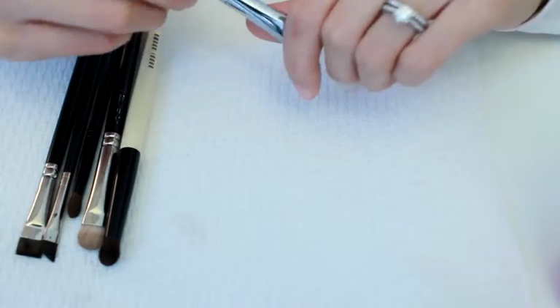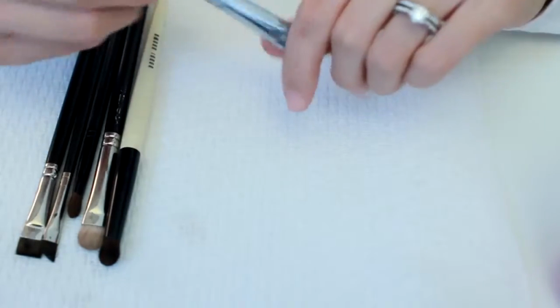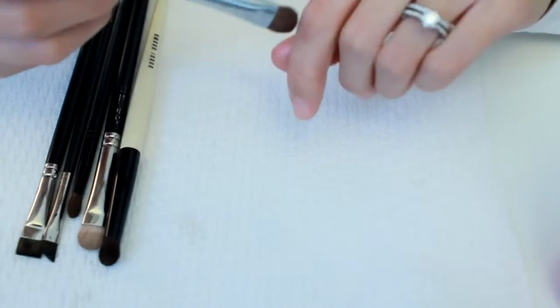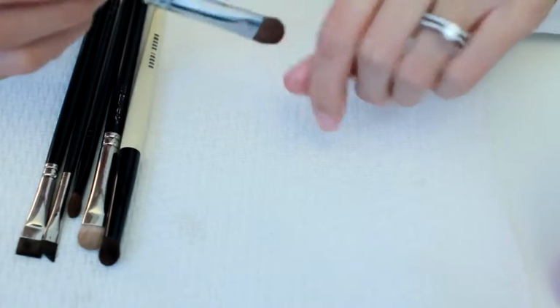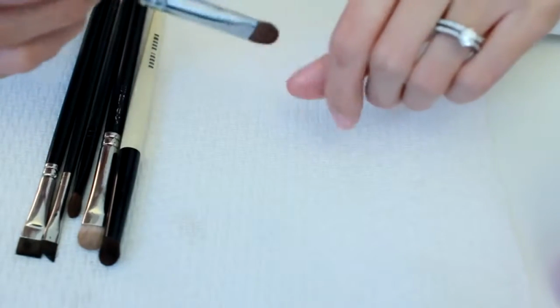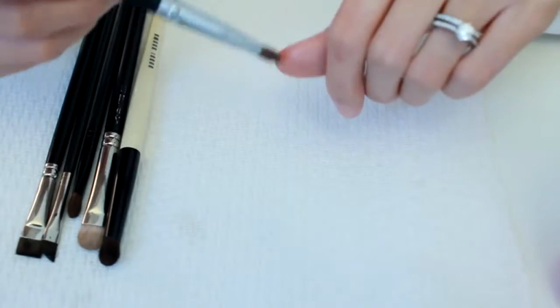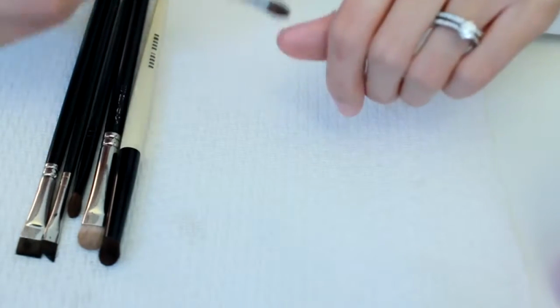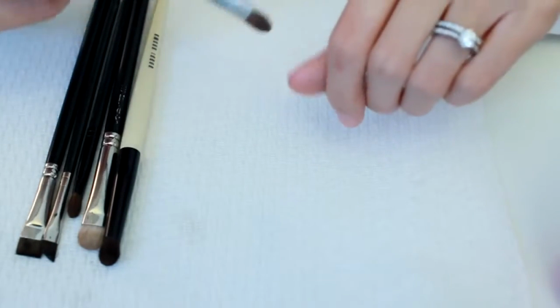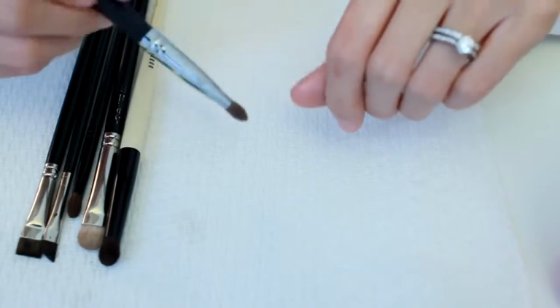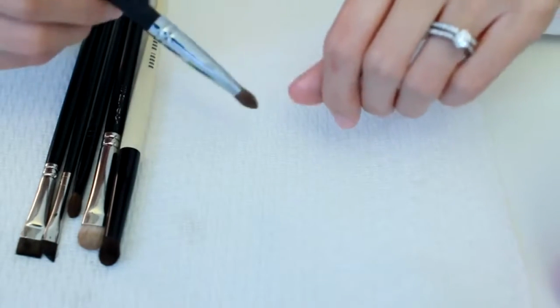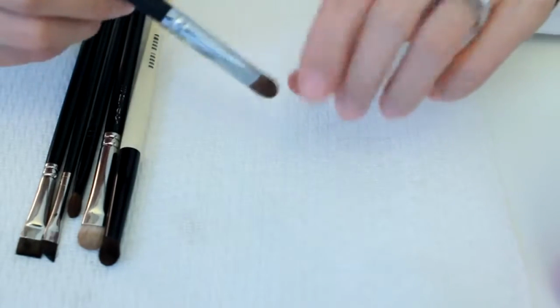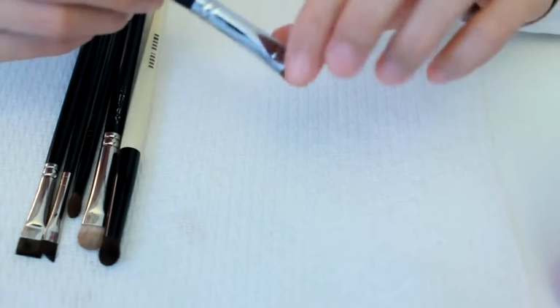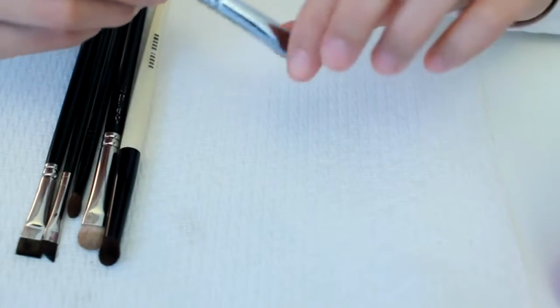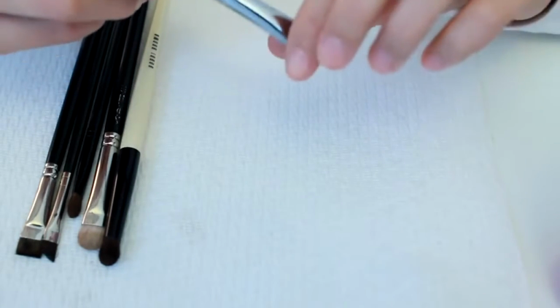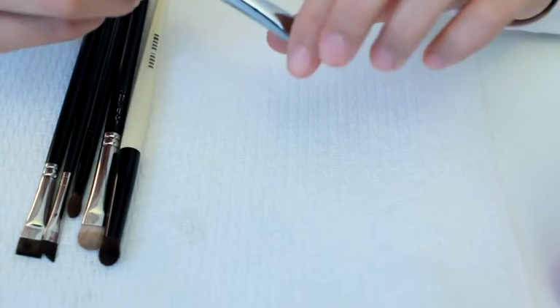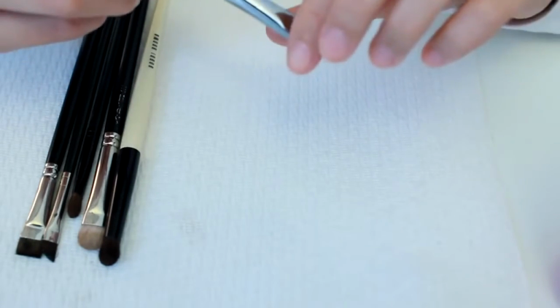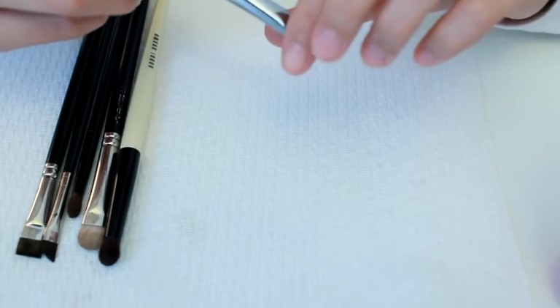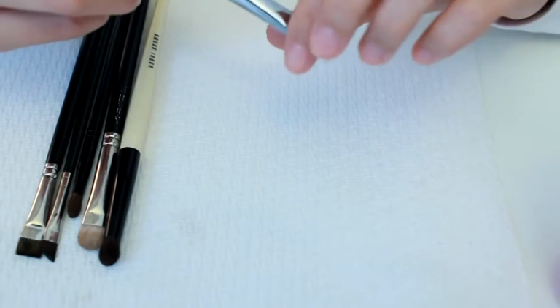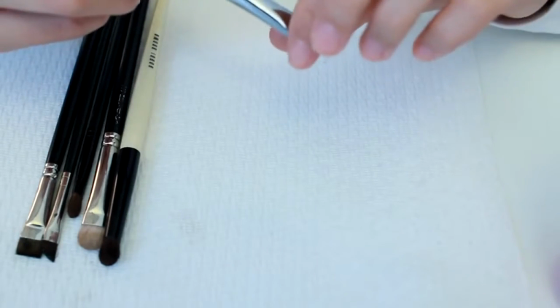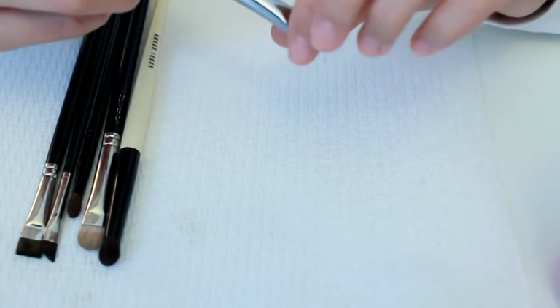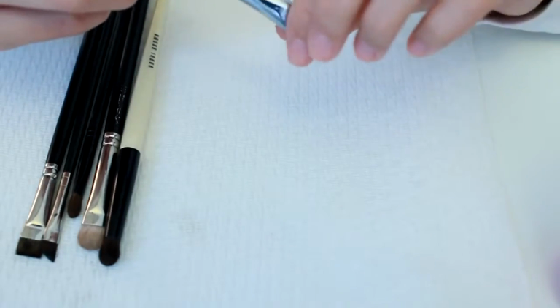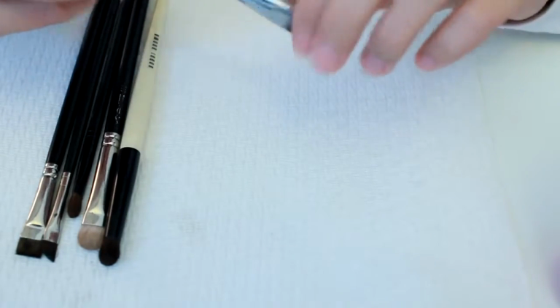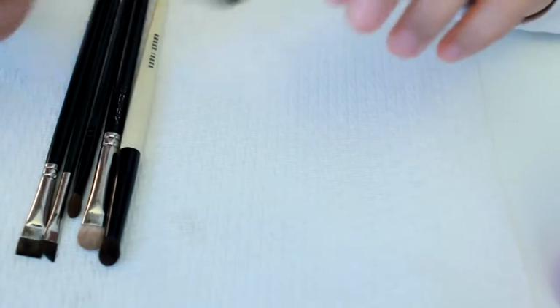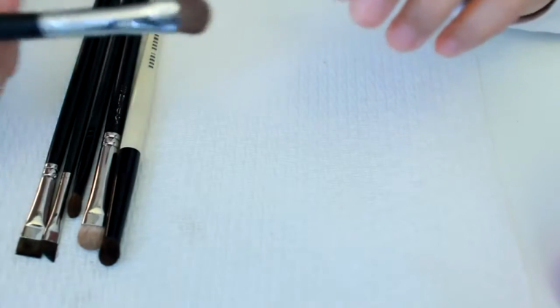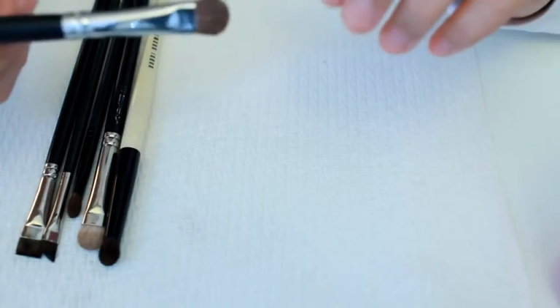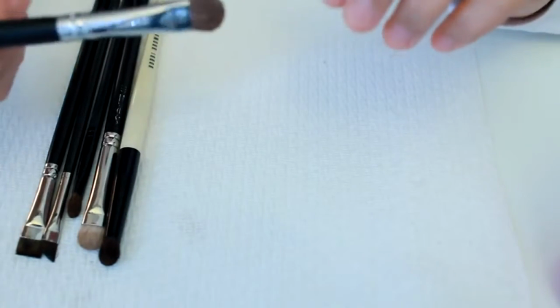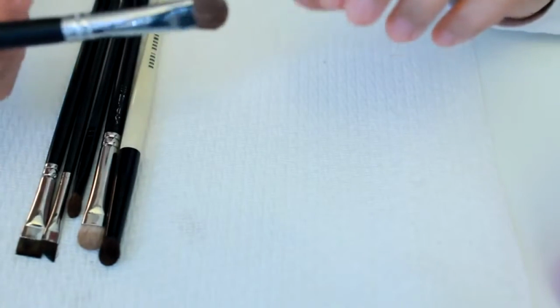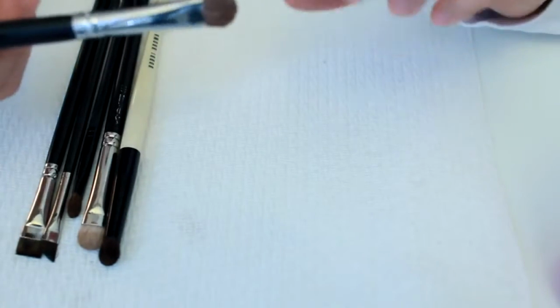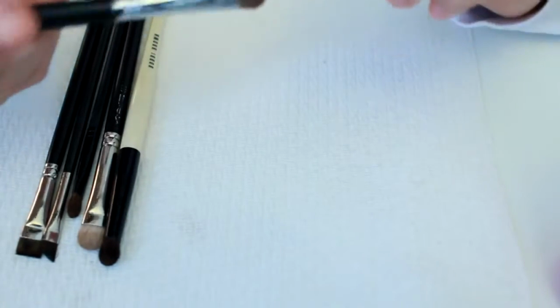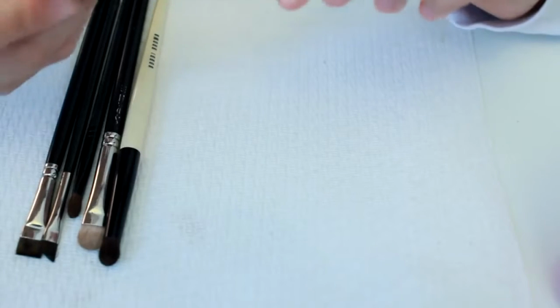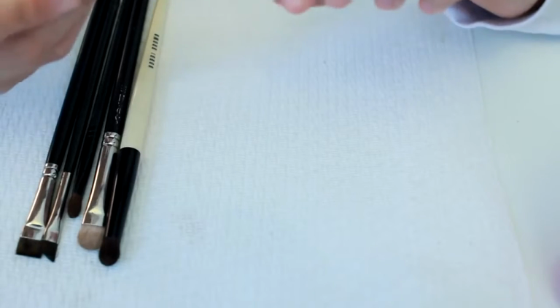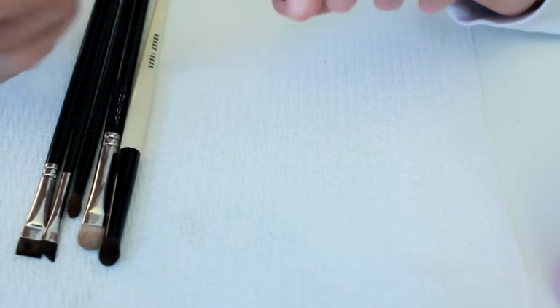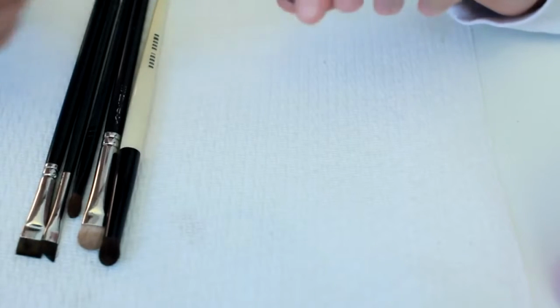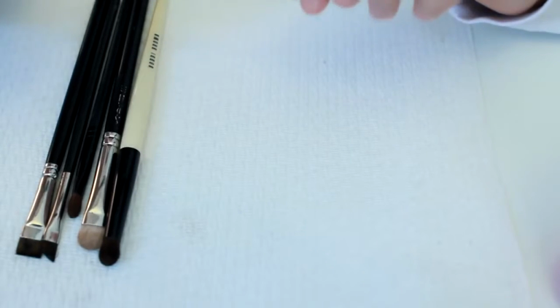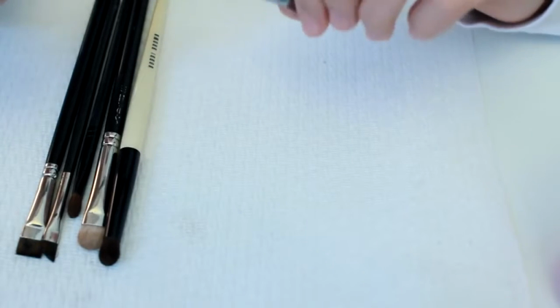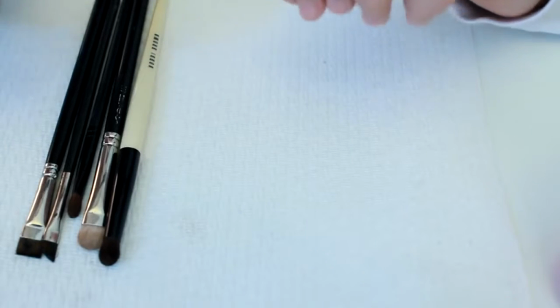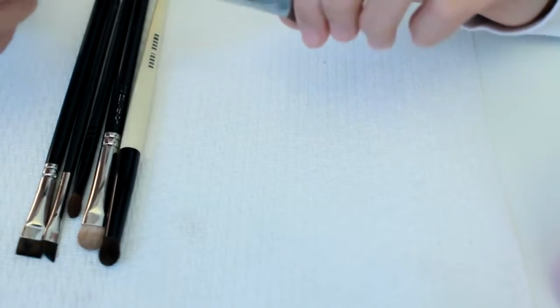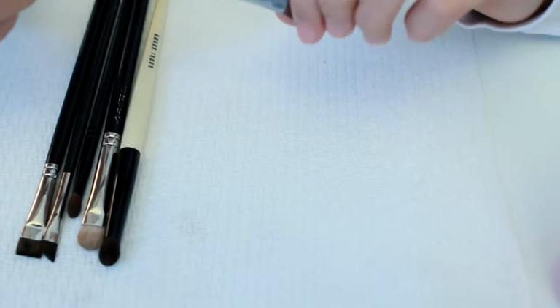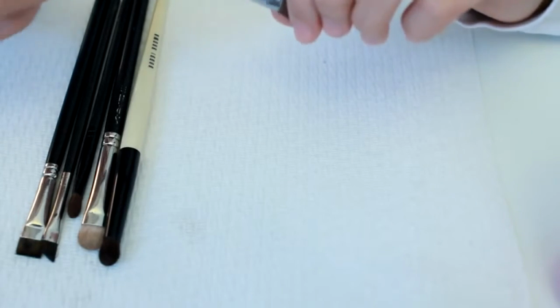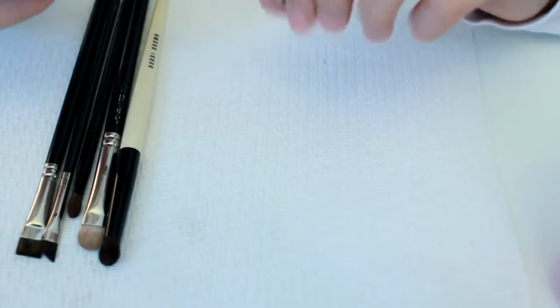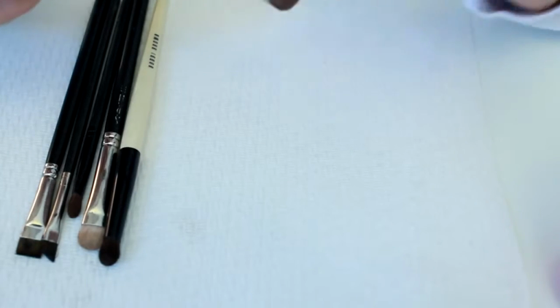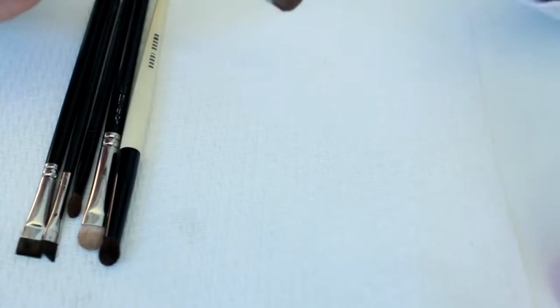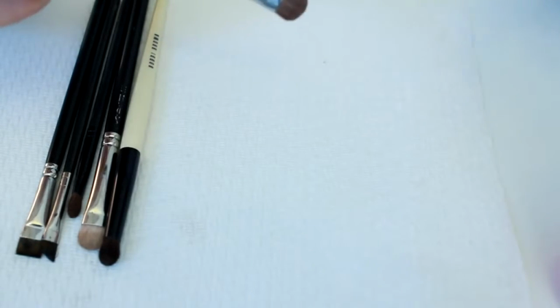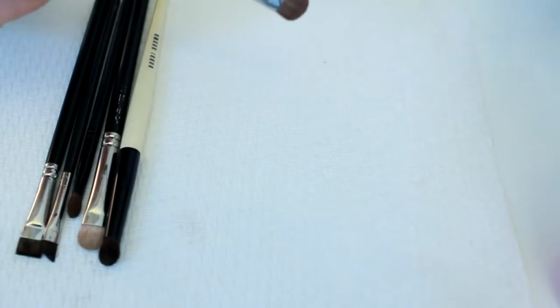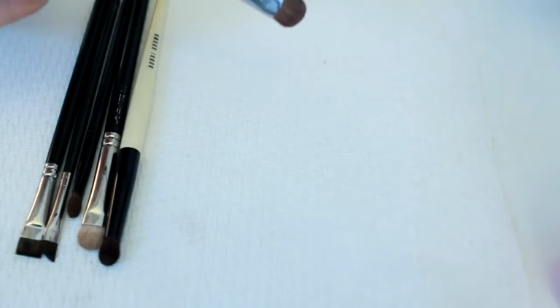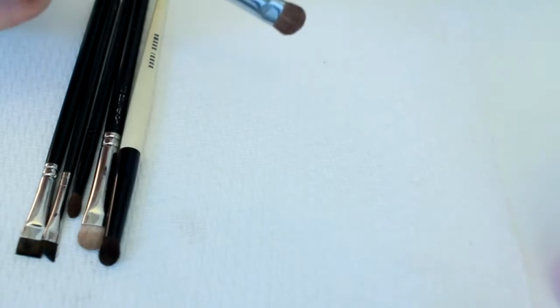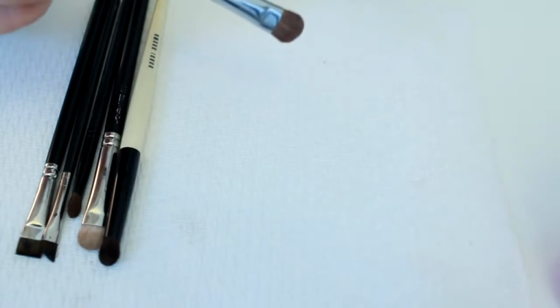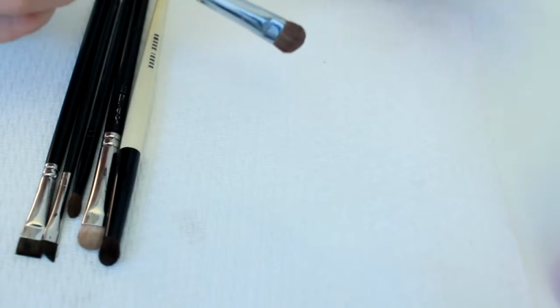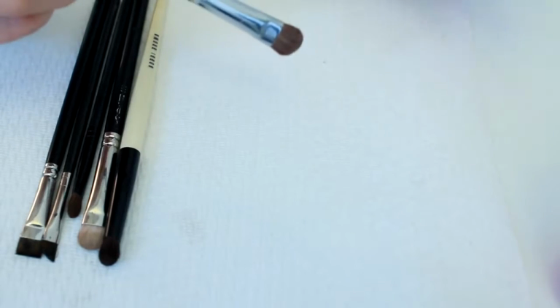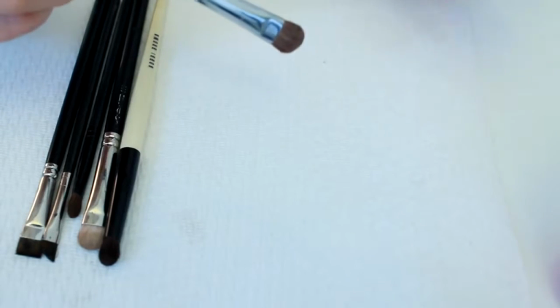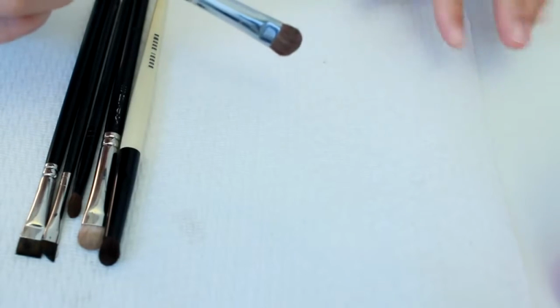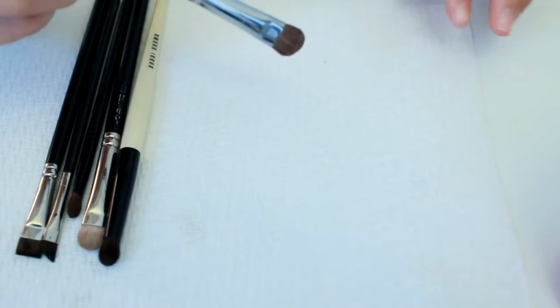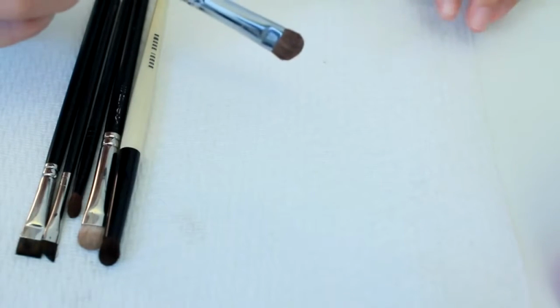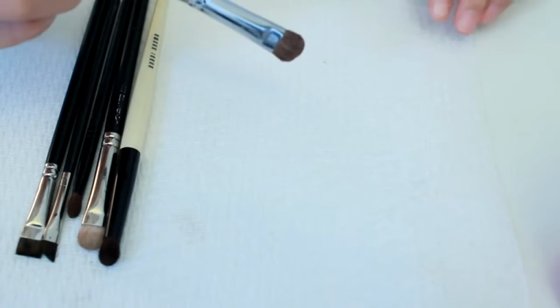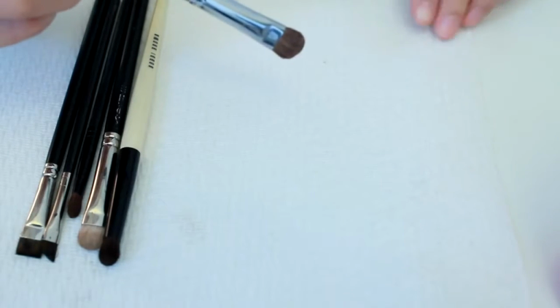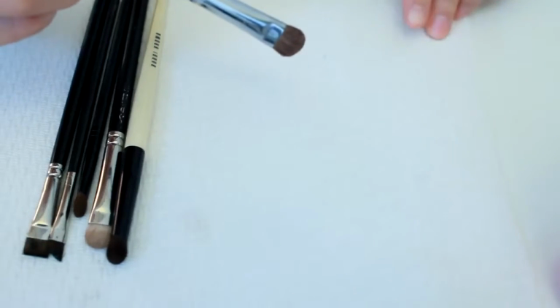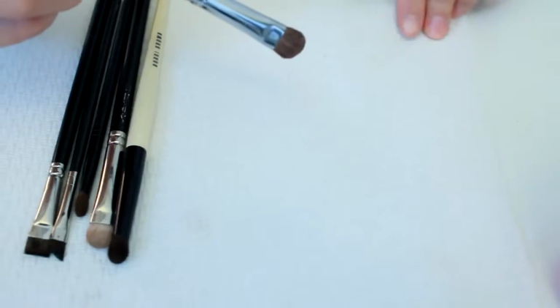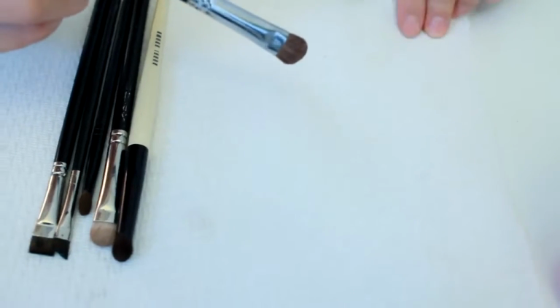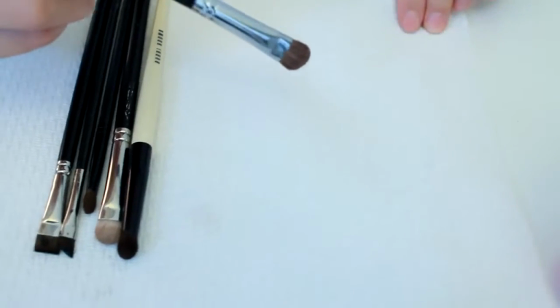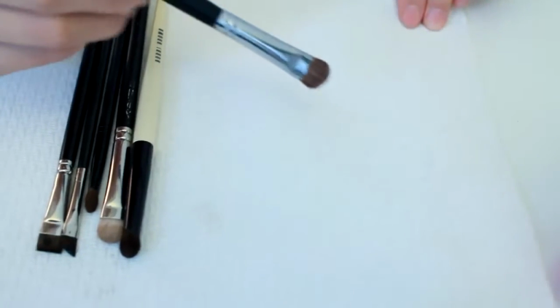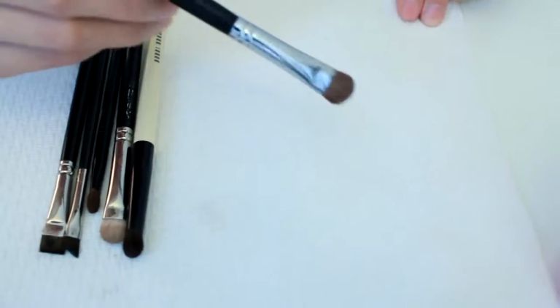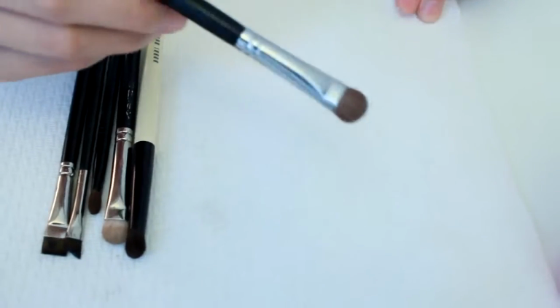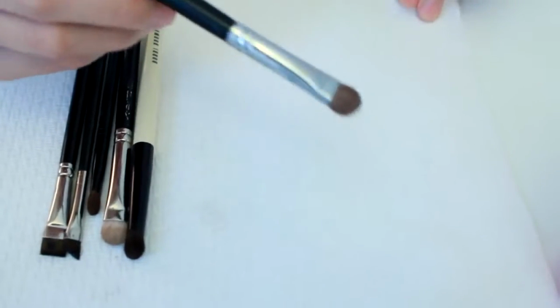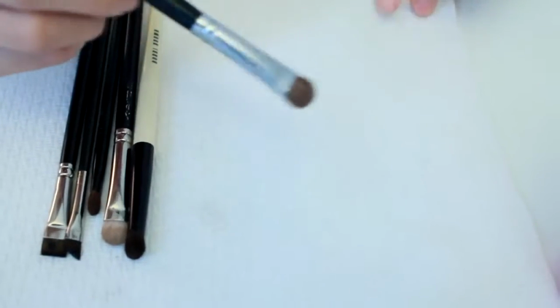I spot clean my brushes whenever I want to use a different shadow but with the same brush. It dries super quick, like 10 to 15 seconds.